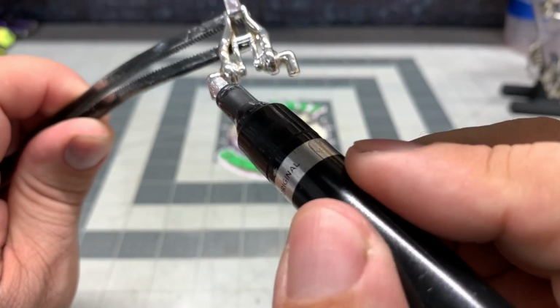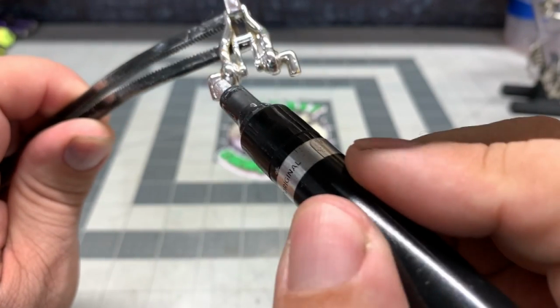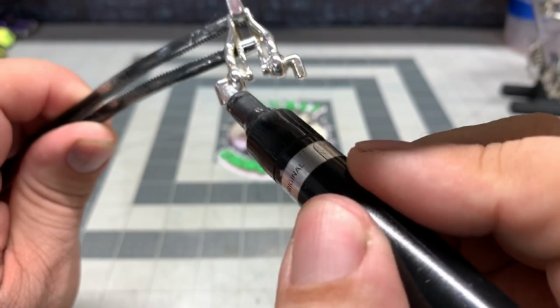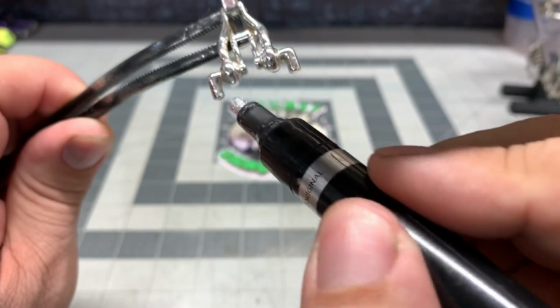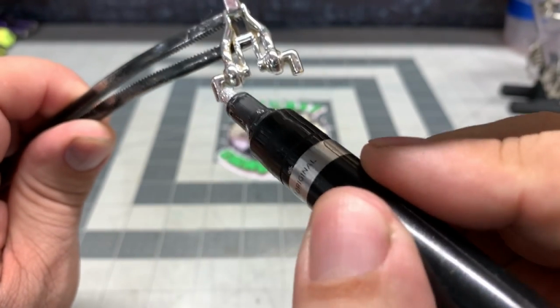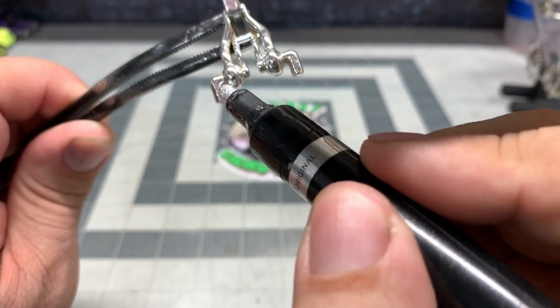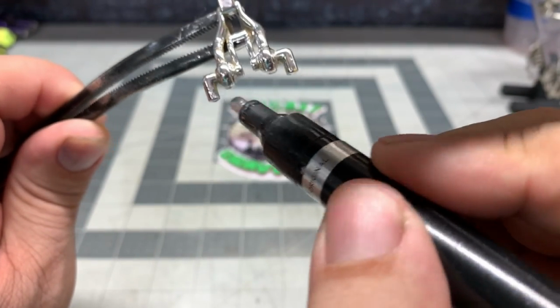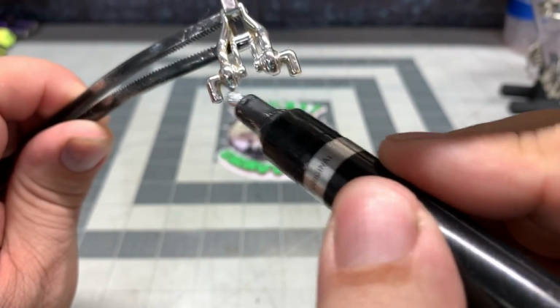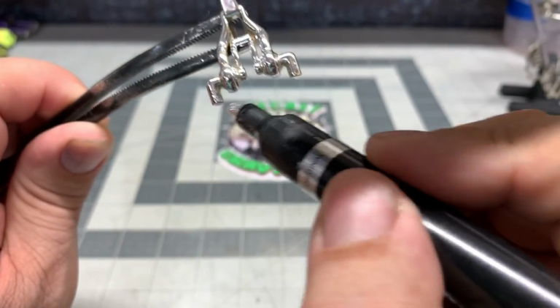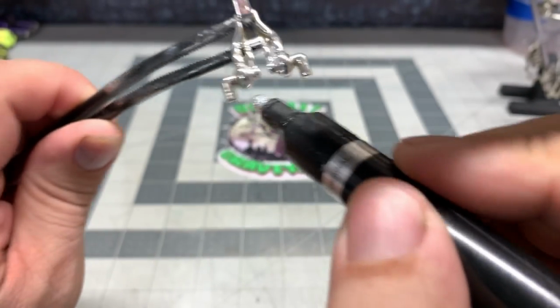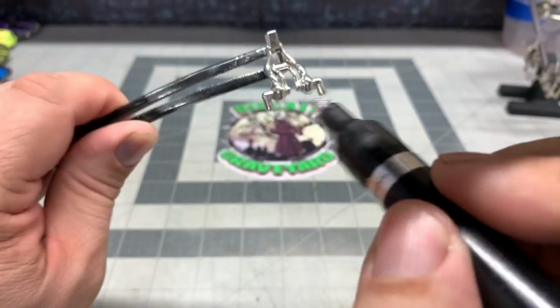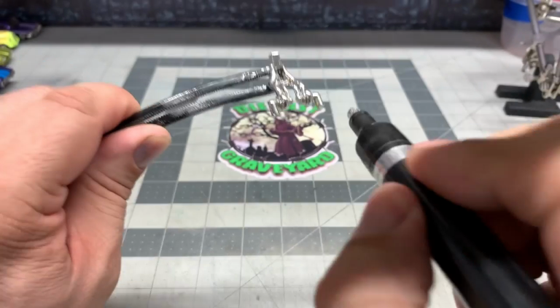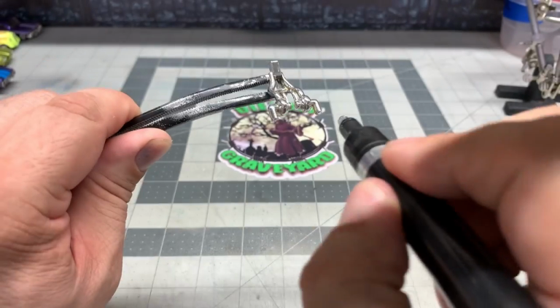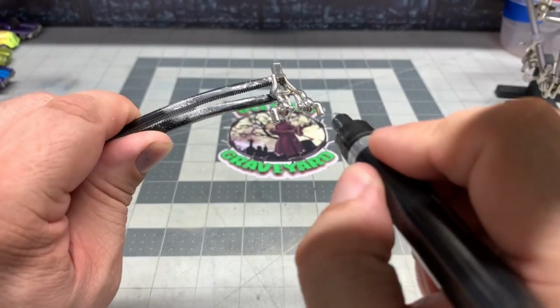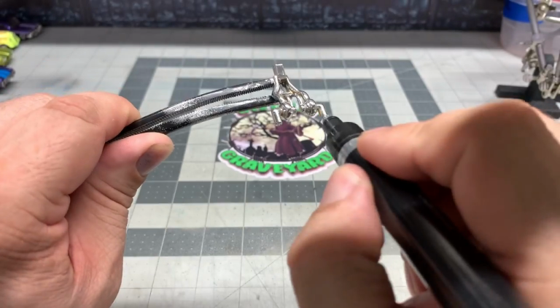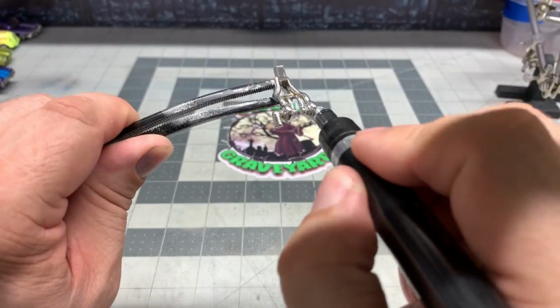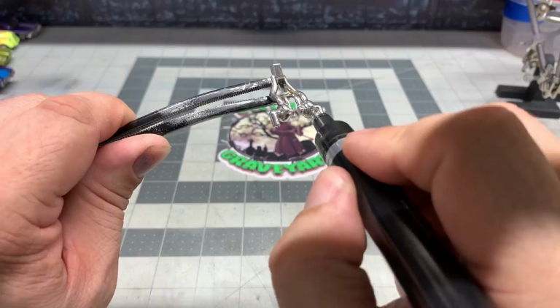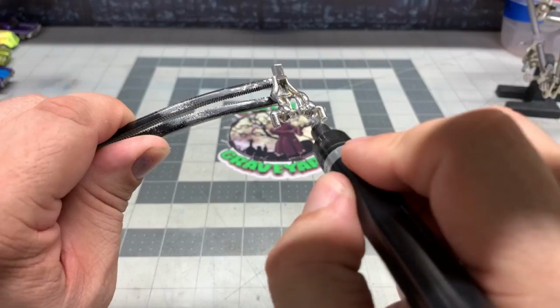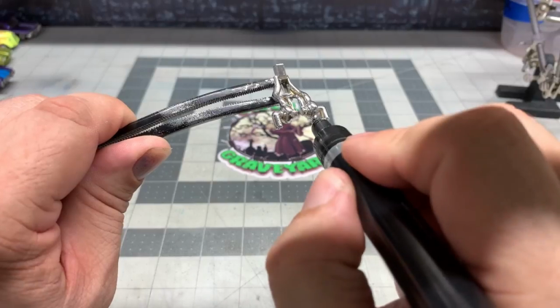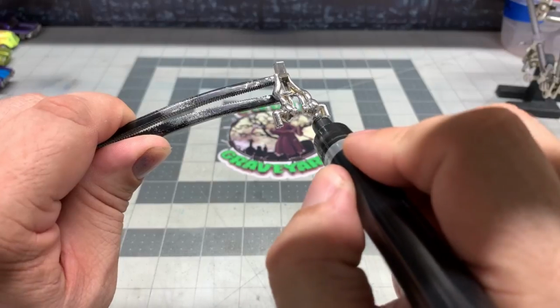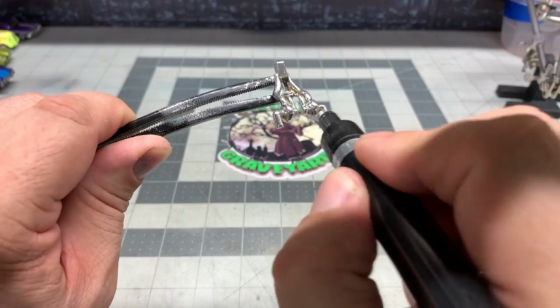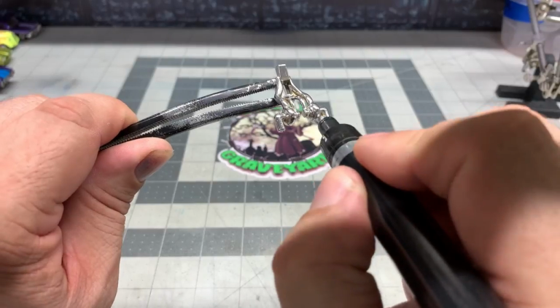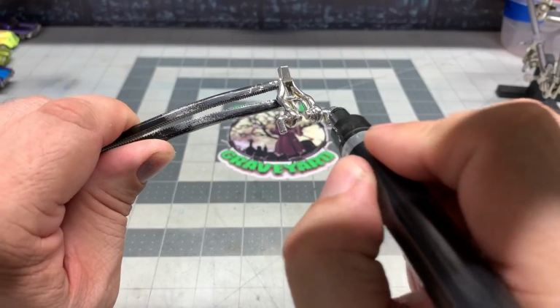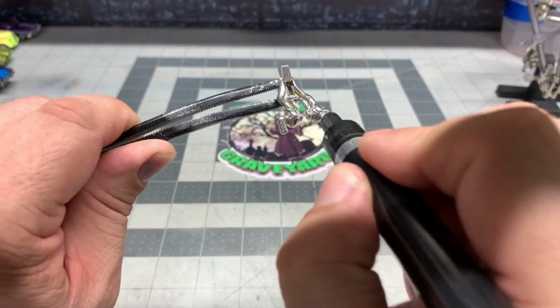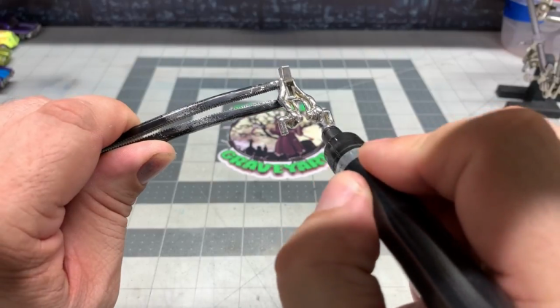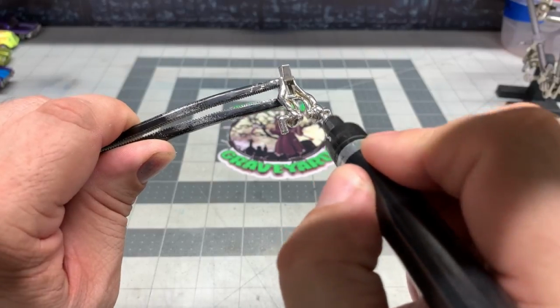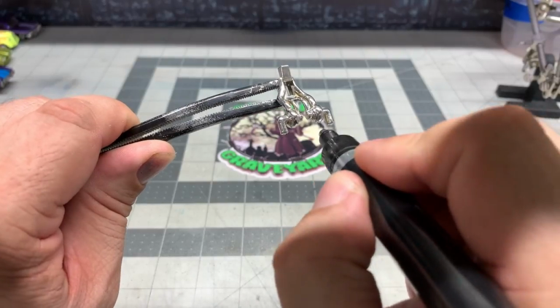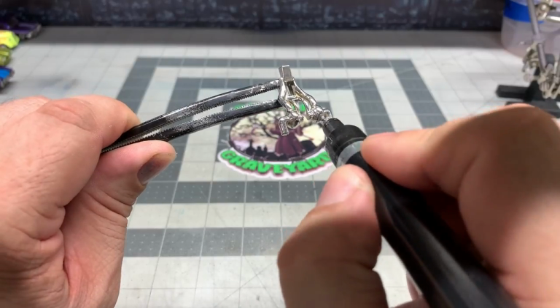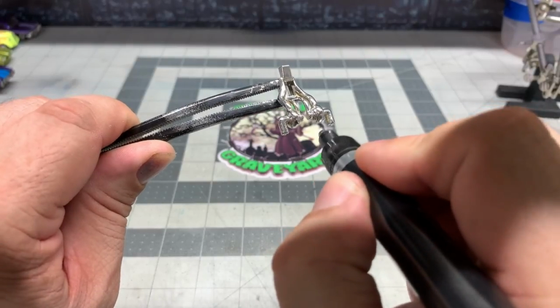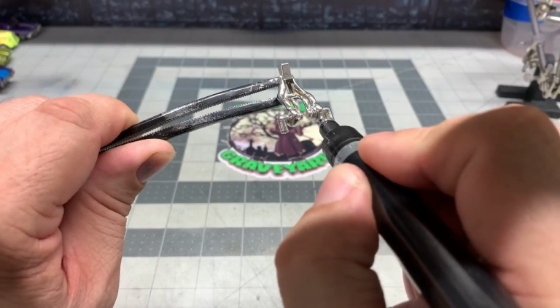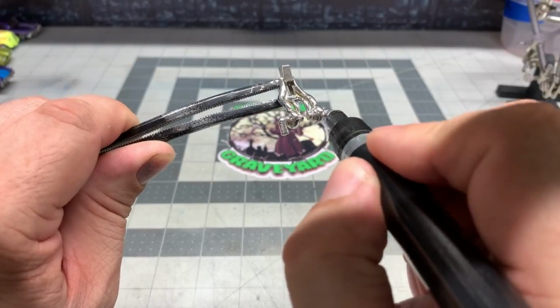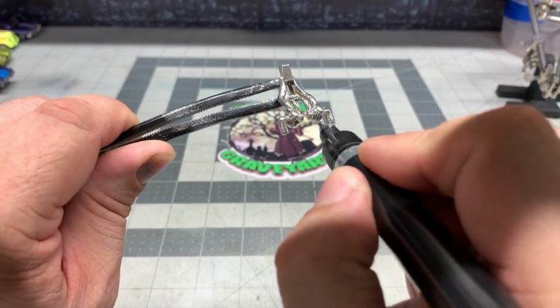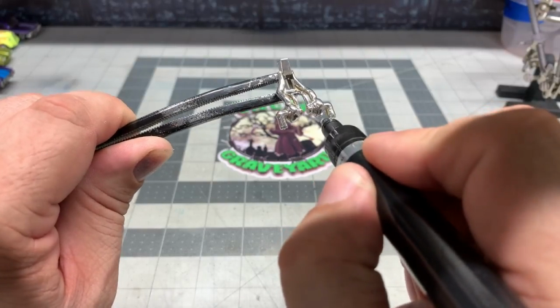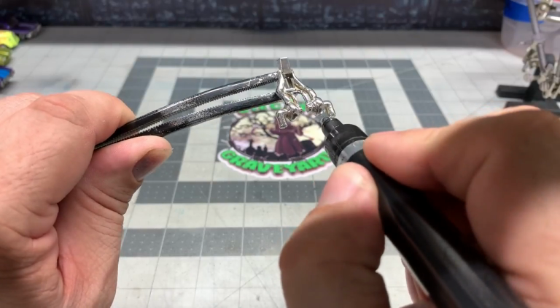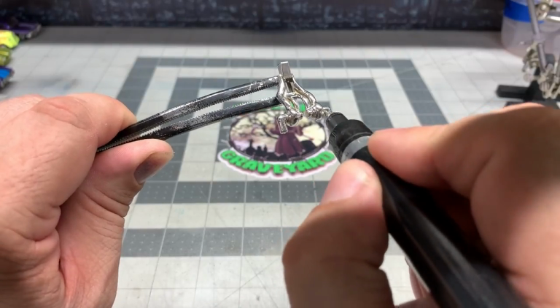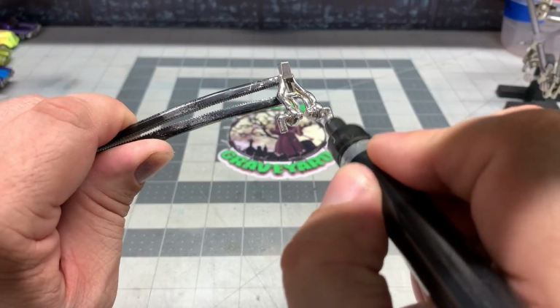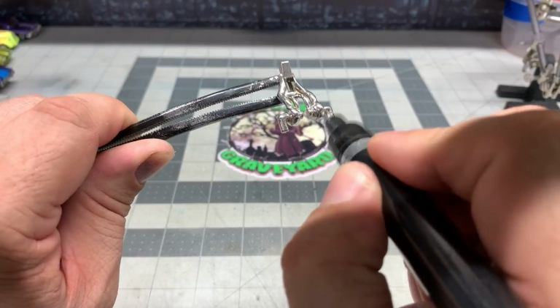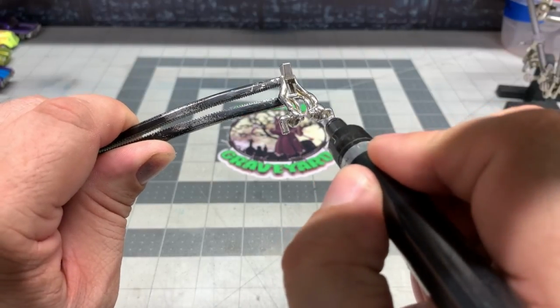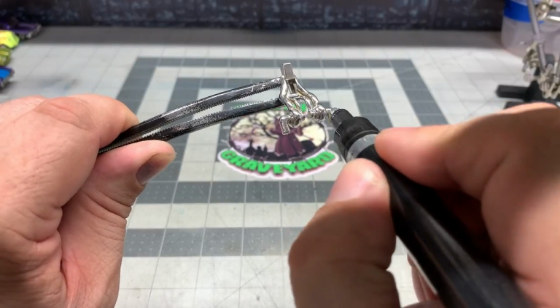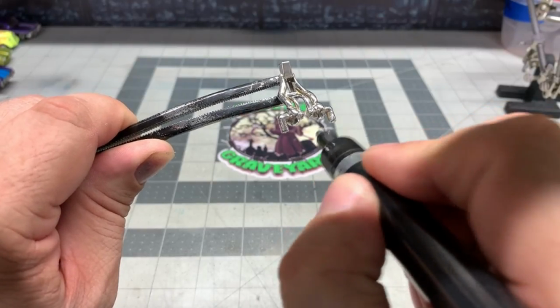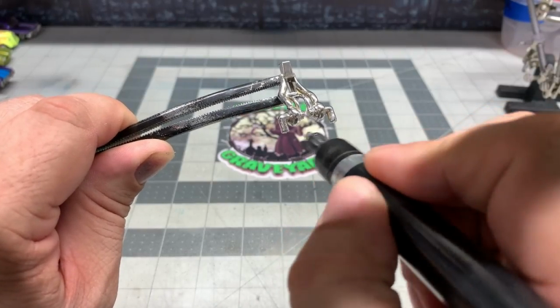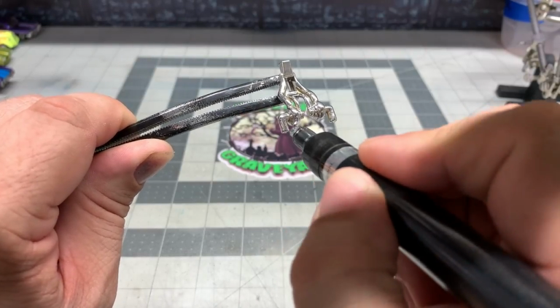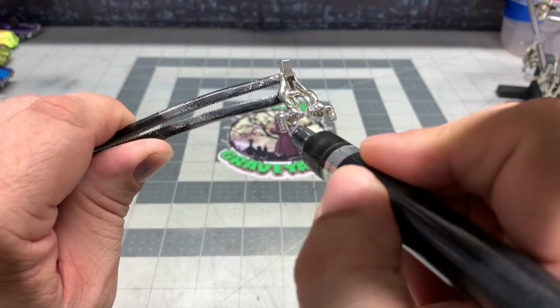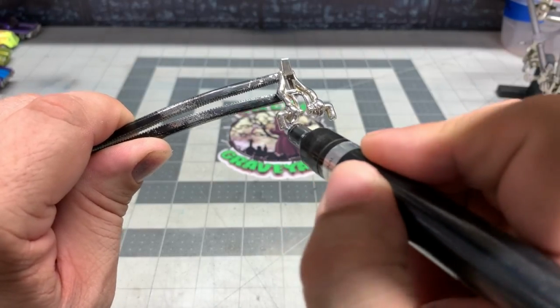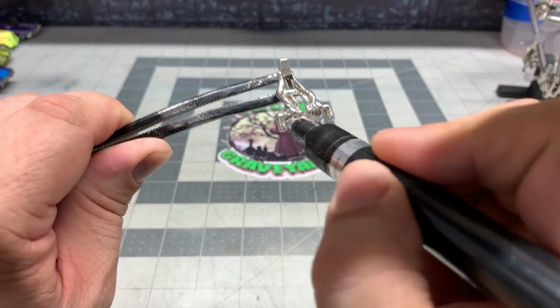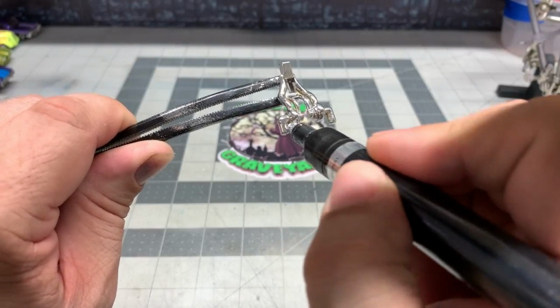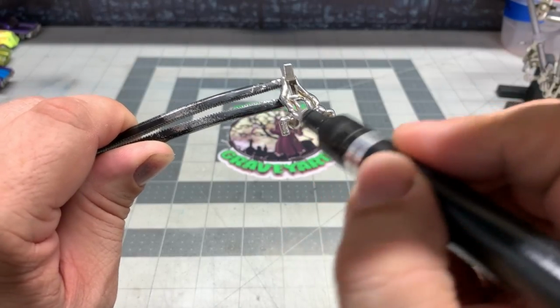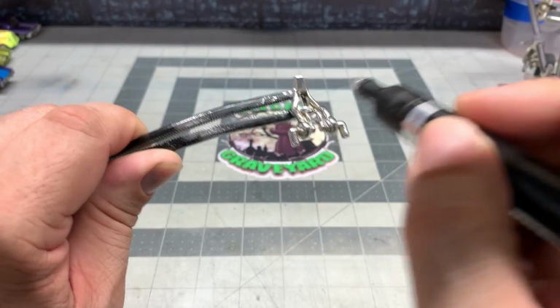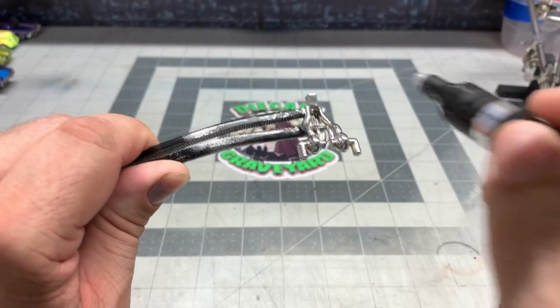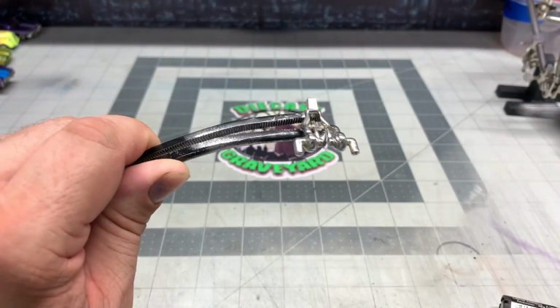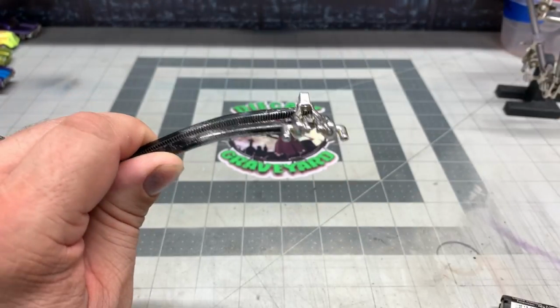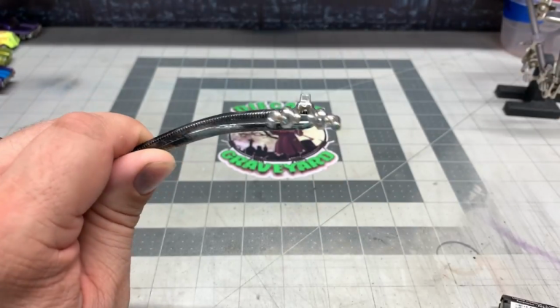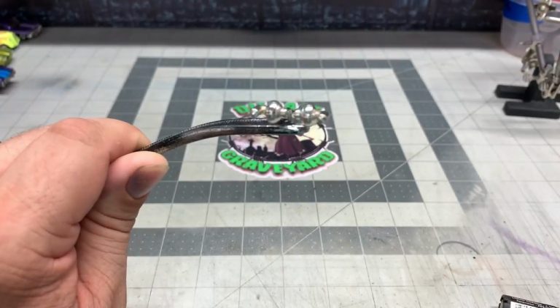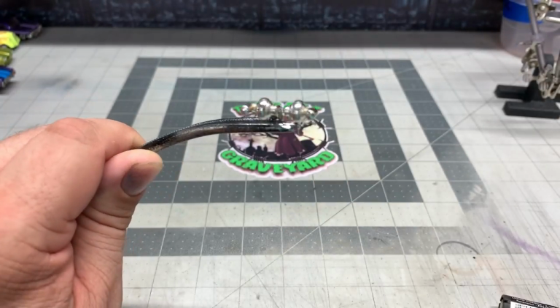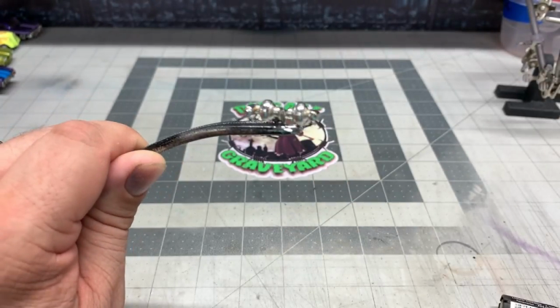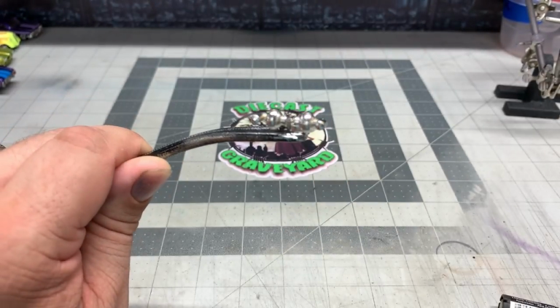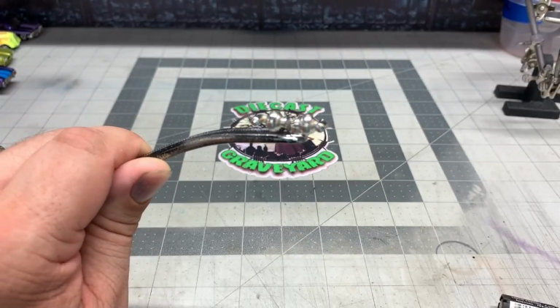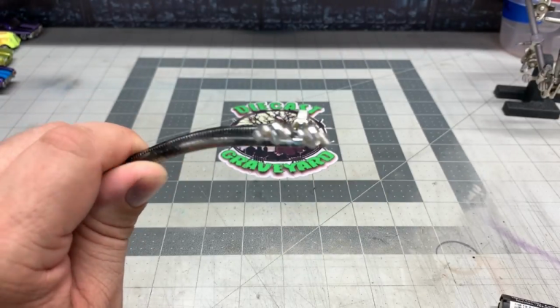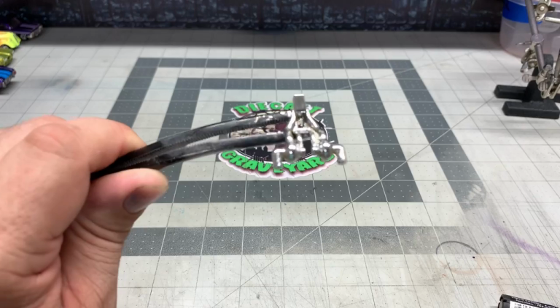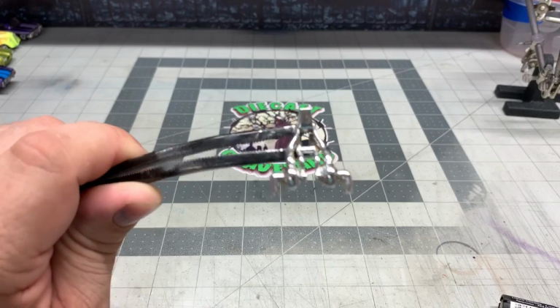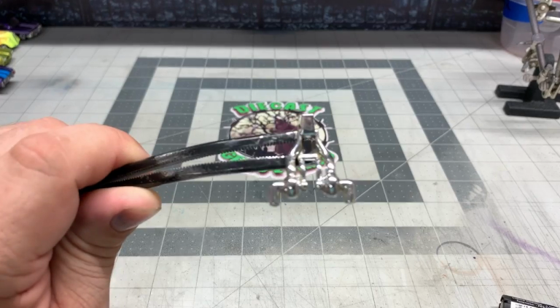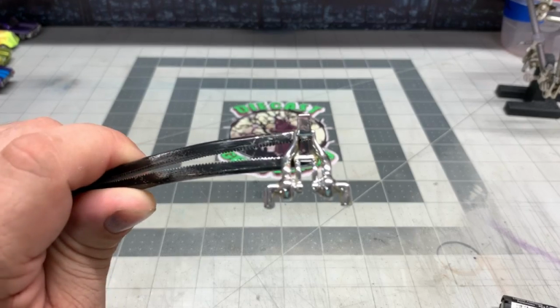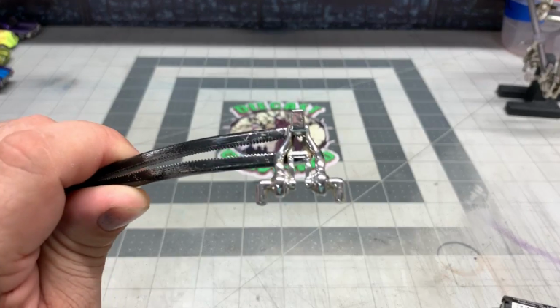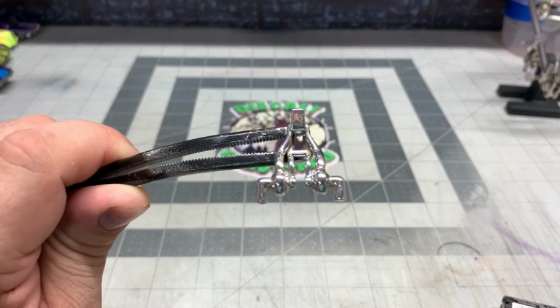That's starting to look real good. We've got just about everything, but we're going to have to go back in with the fine tip and get the little places that we missed.